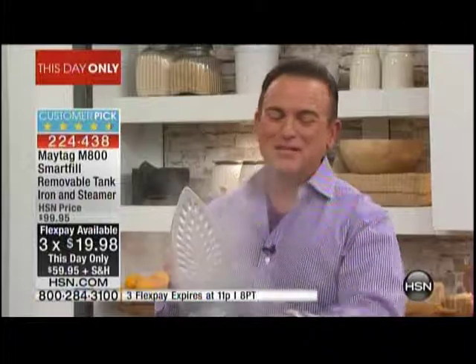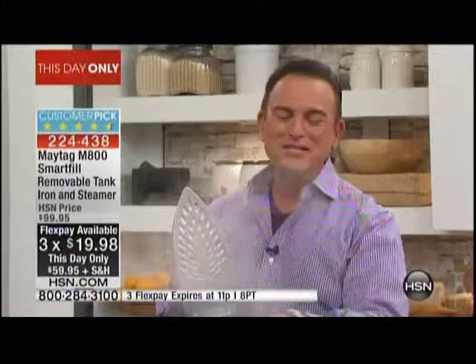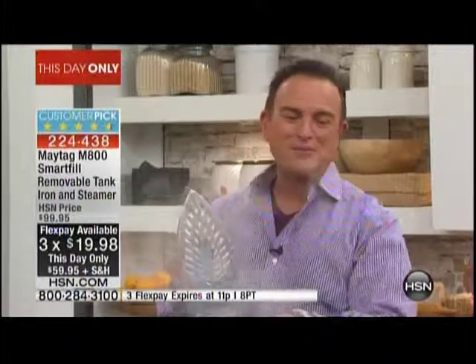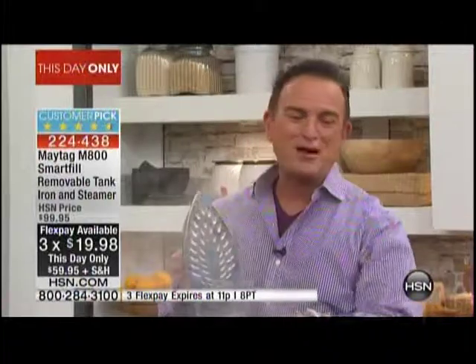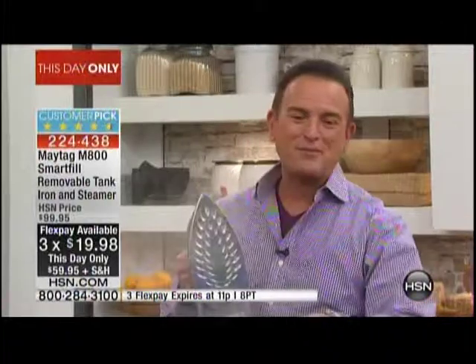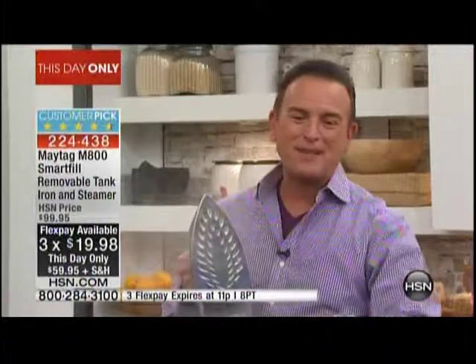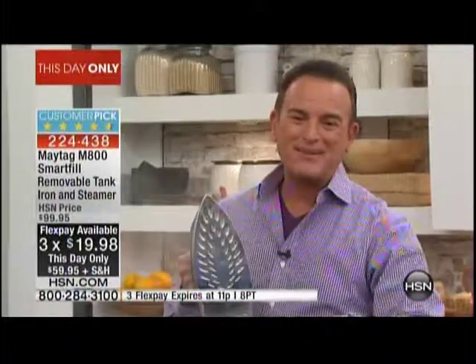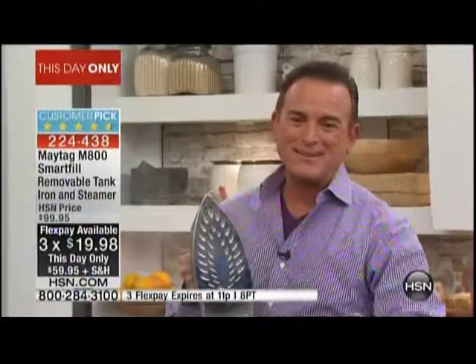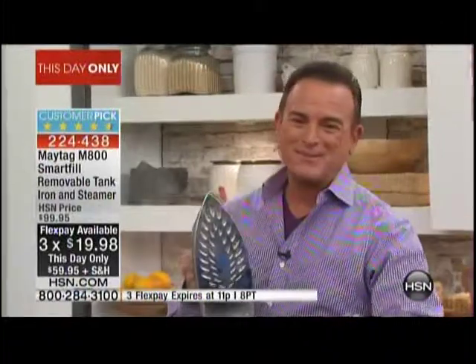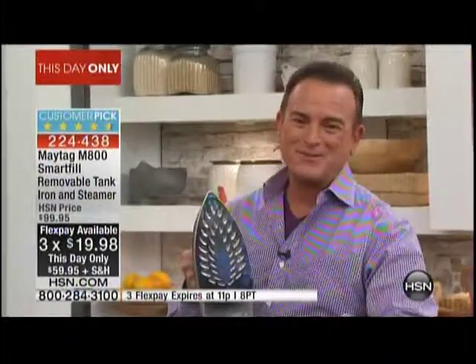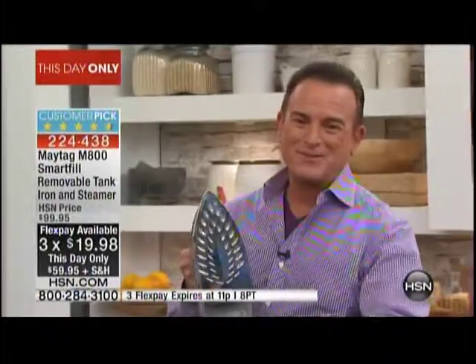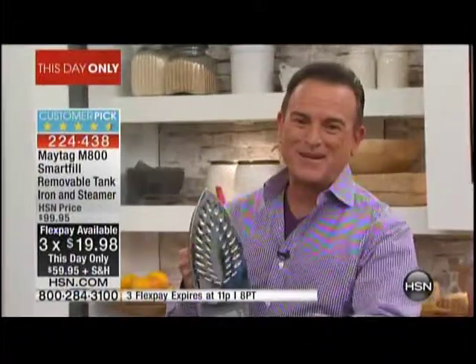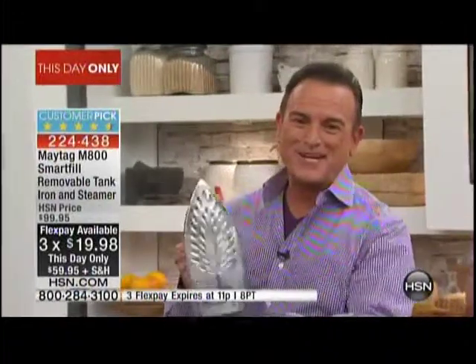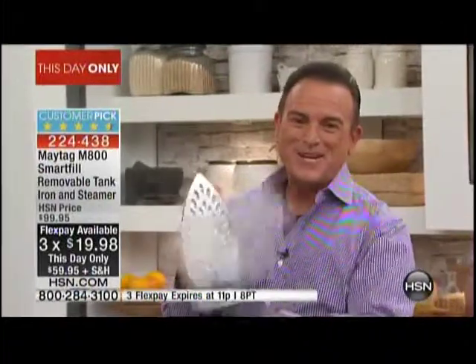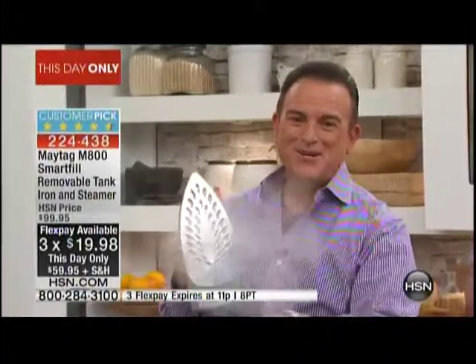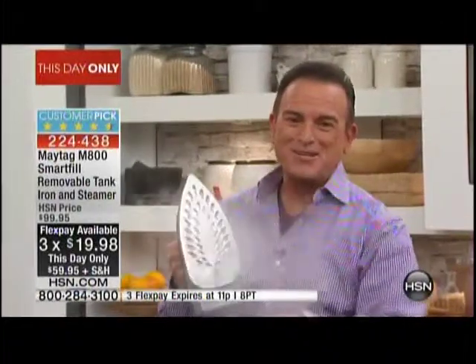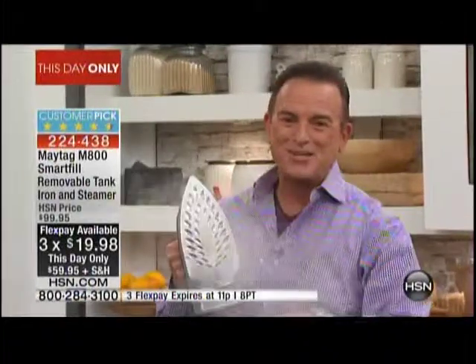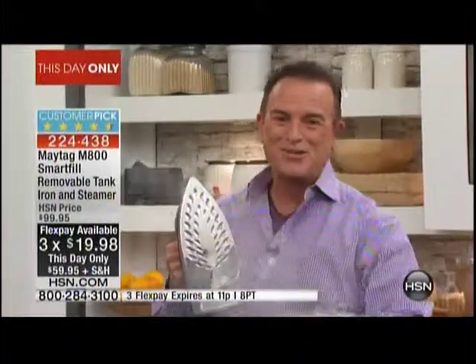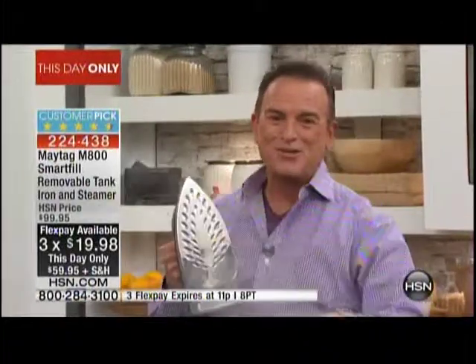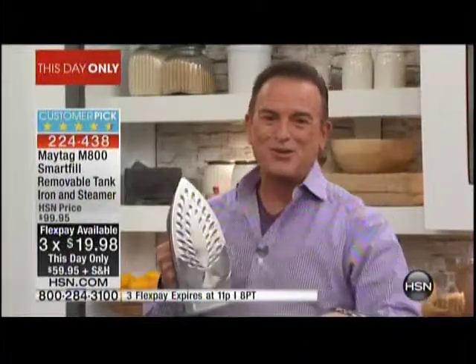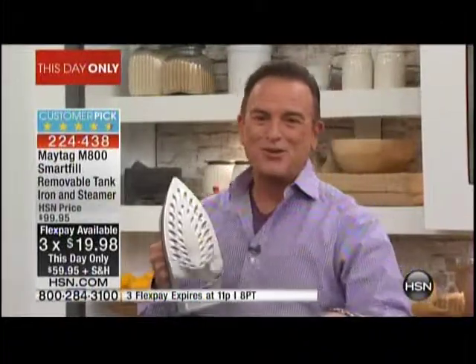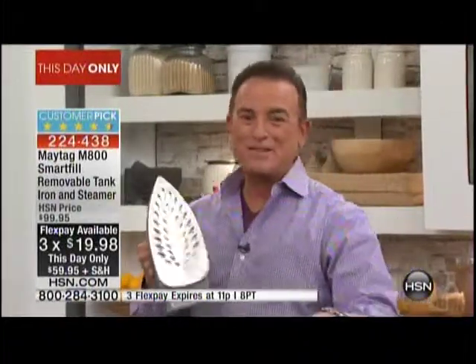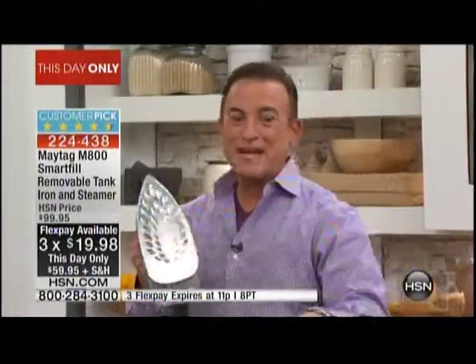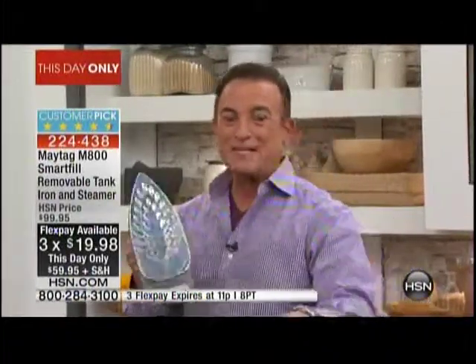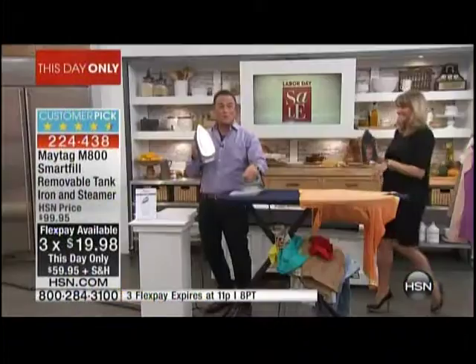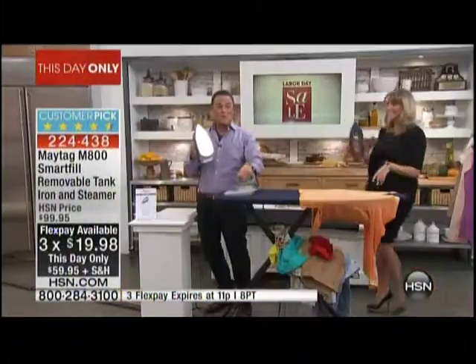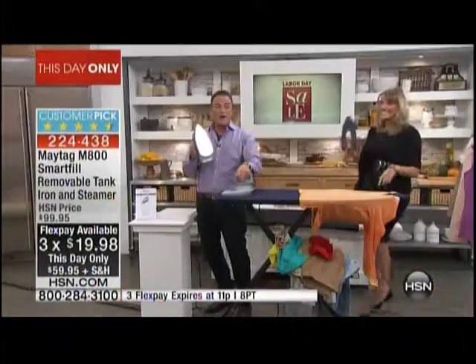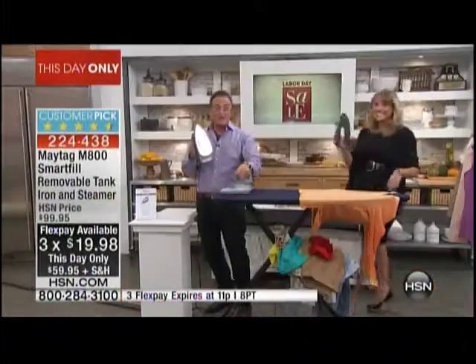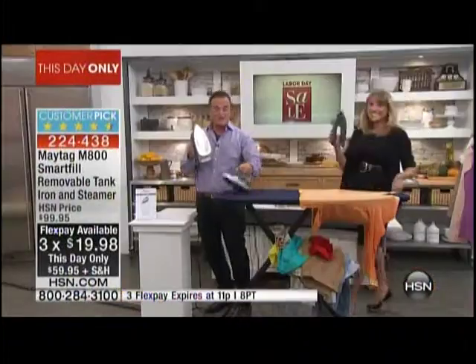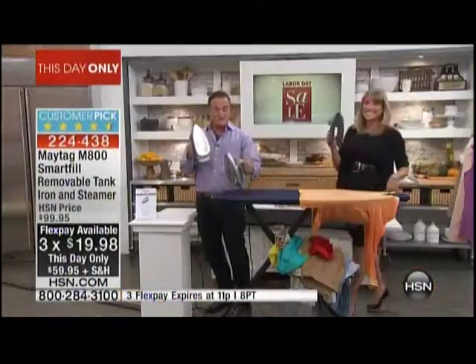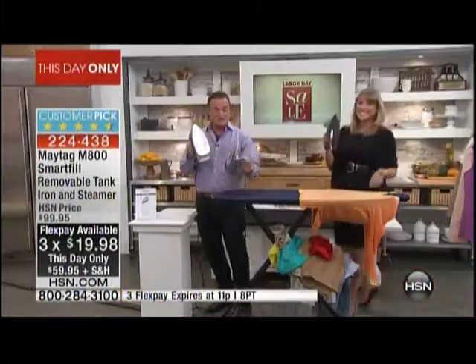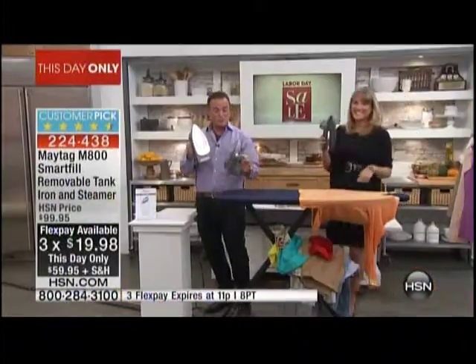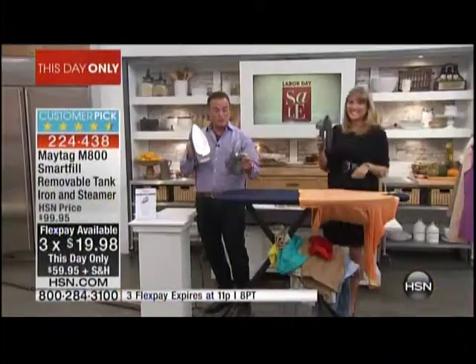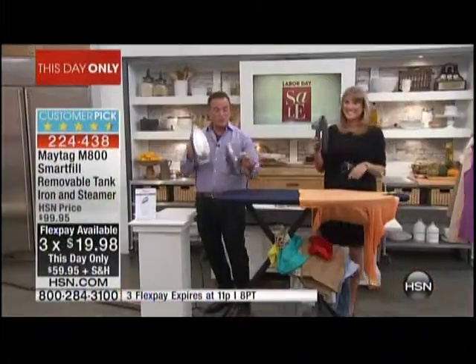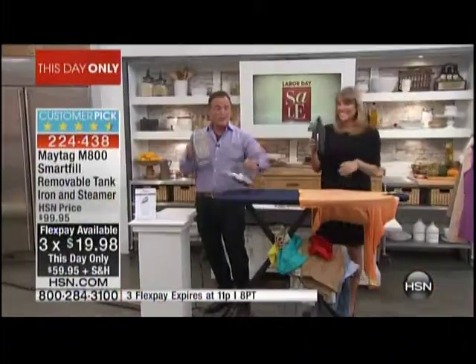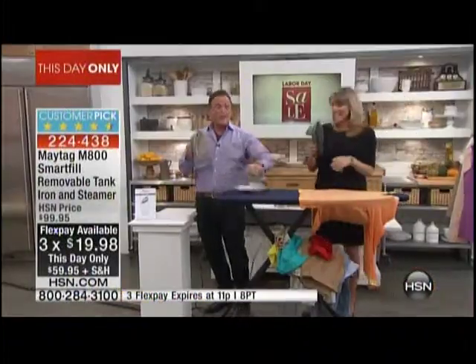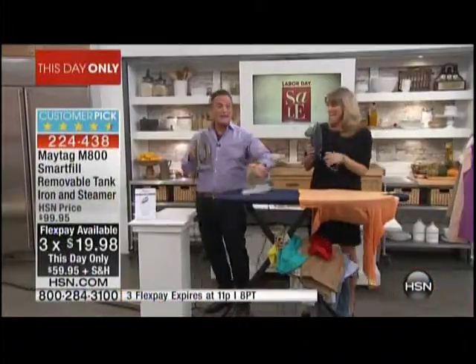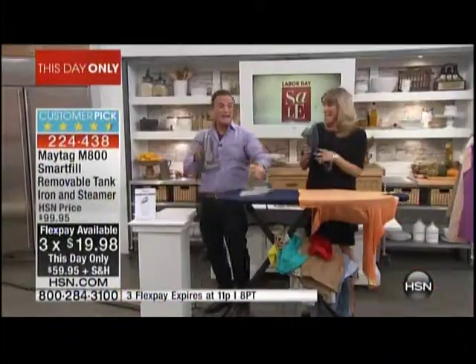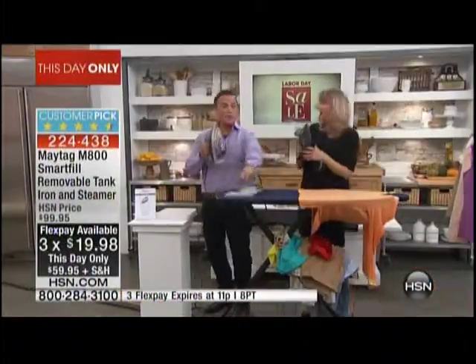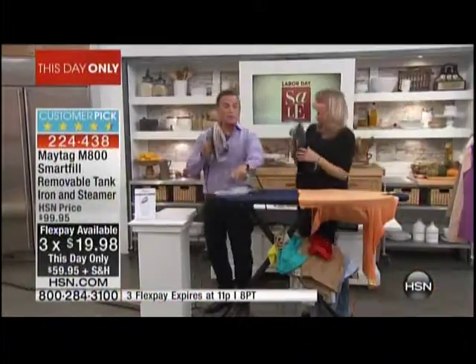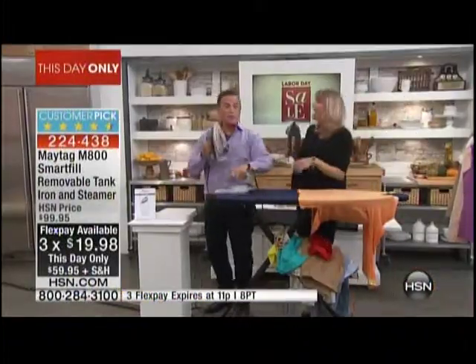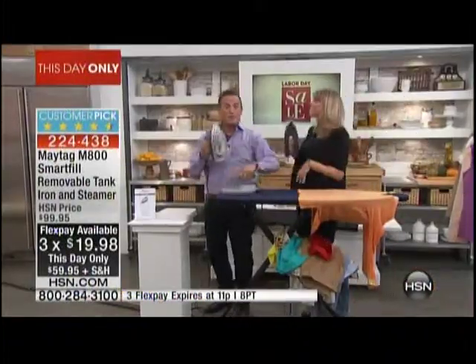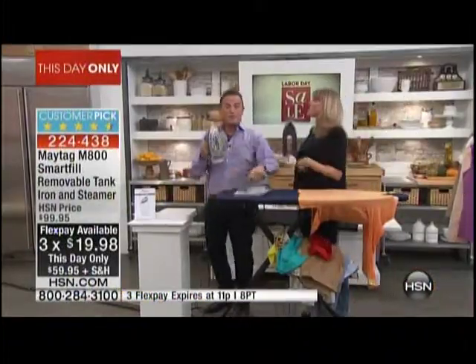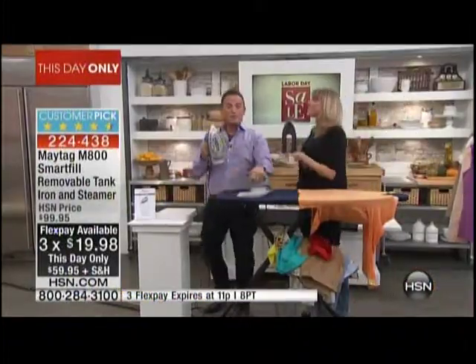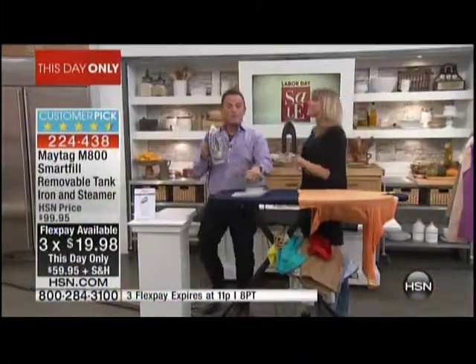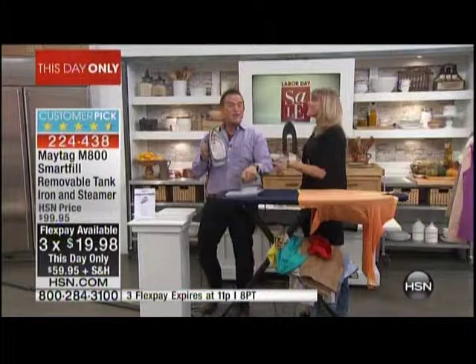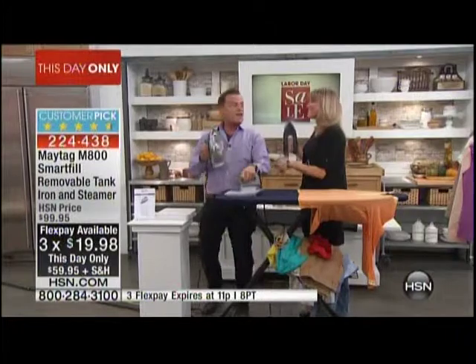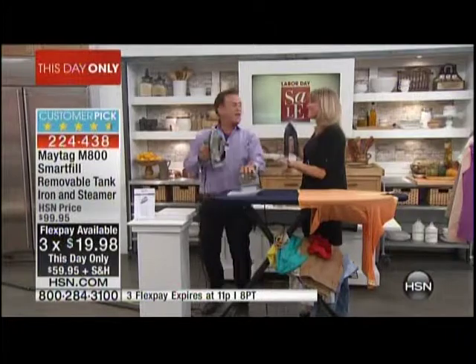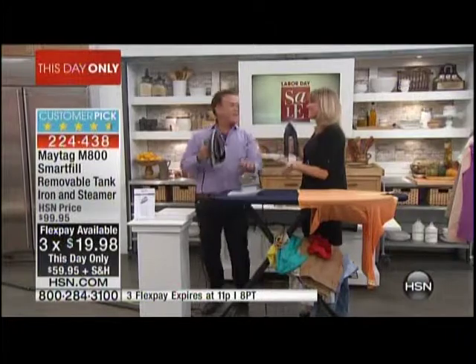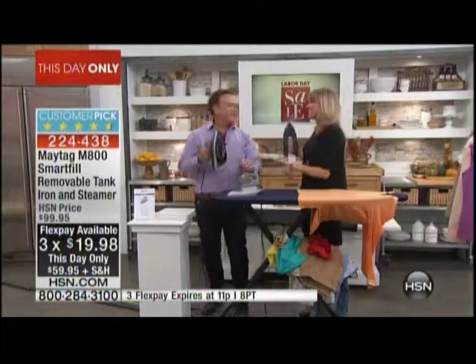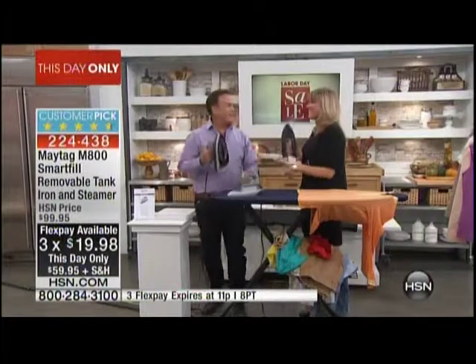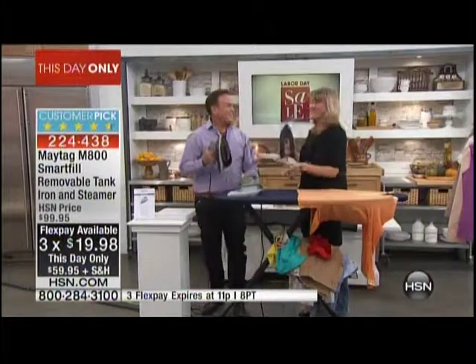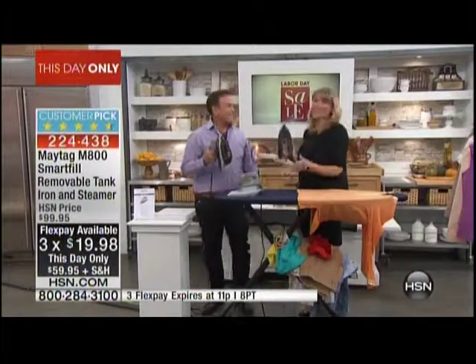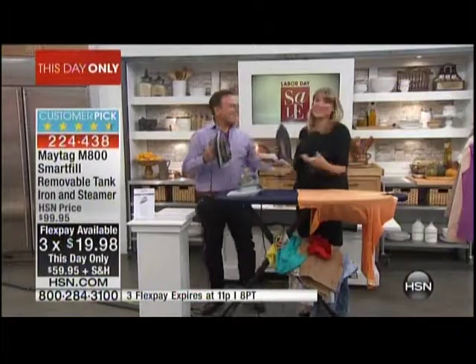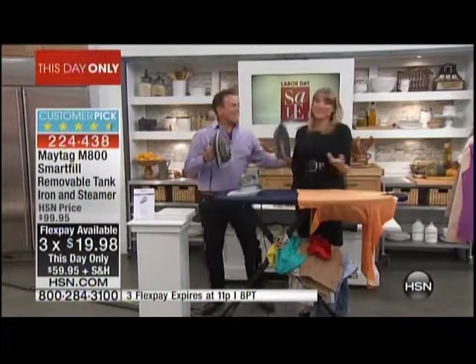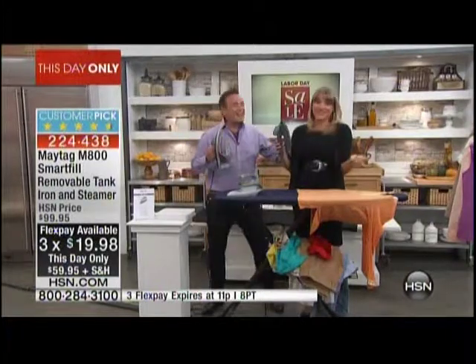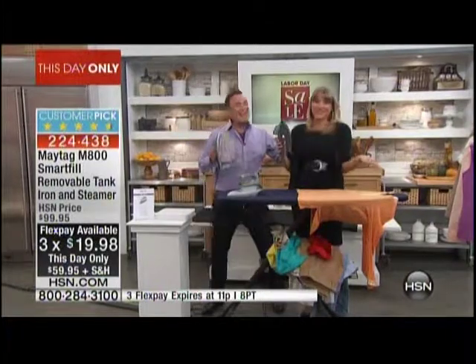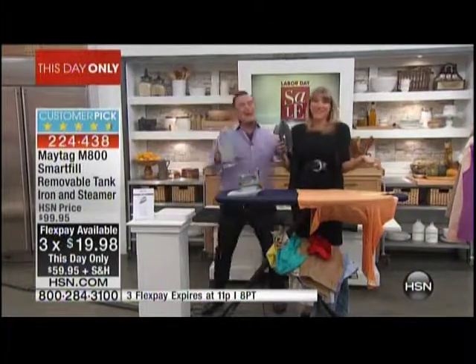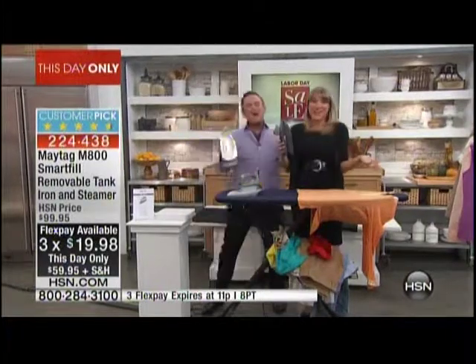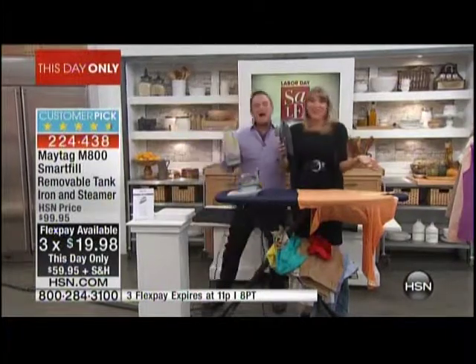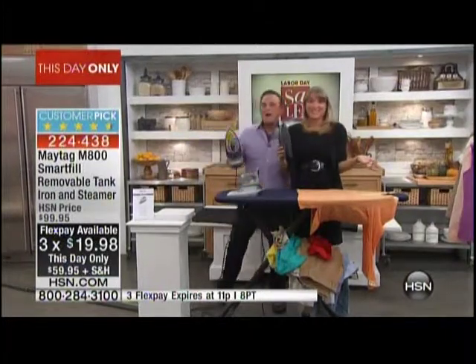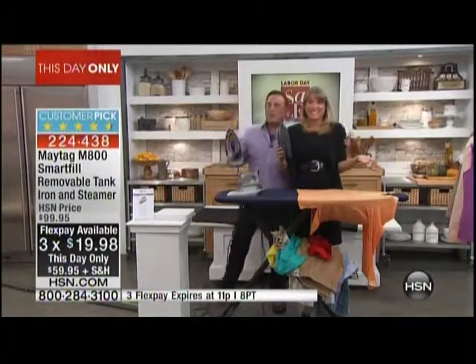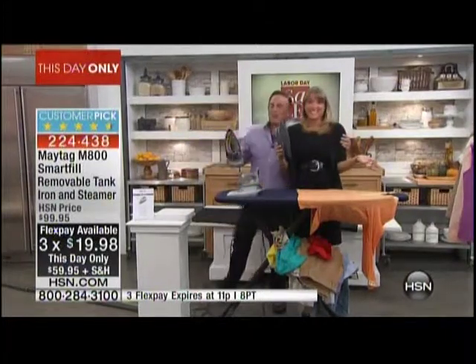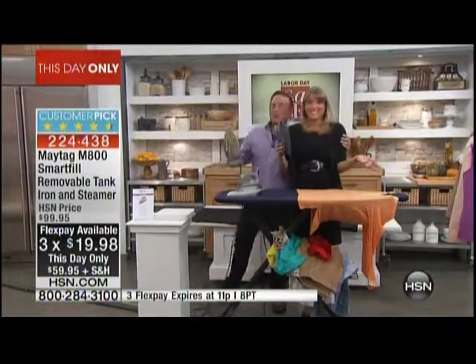Please welcome Kelly Deirdre, who's going to show you exactly why this is such a great iron. And I keep moving them — I love that you're having fun with ironing.